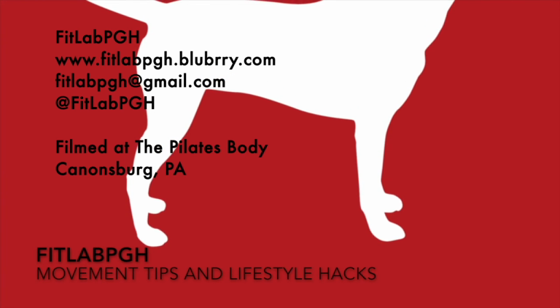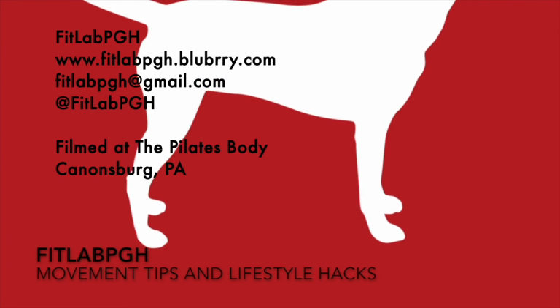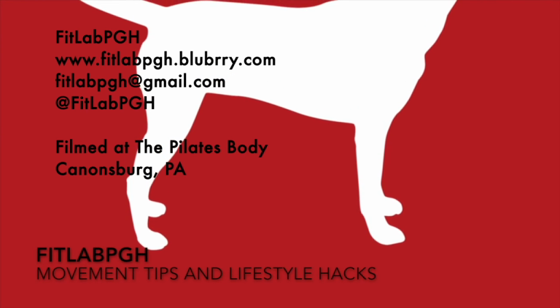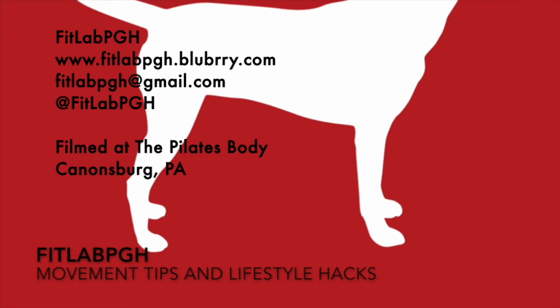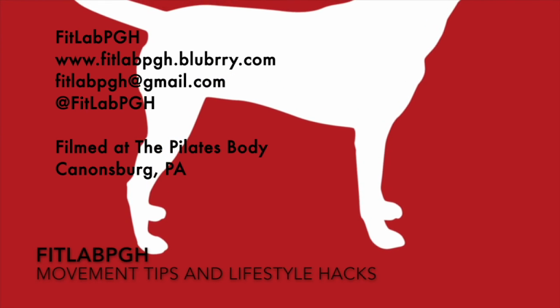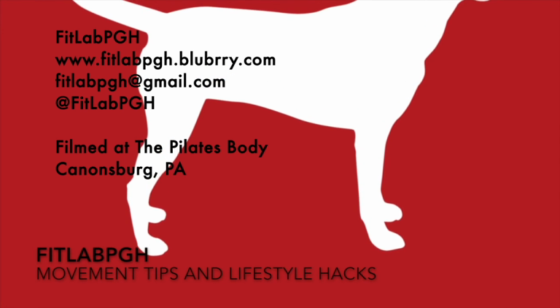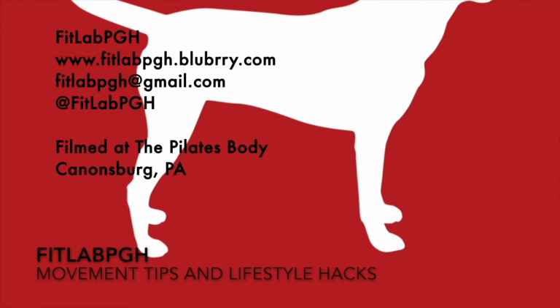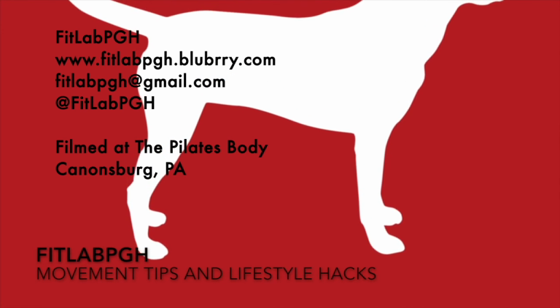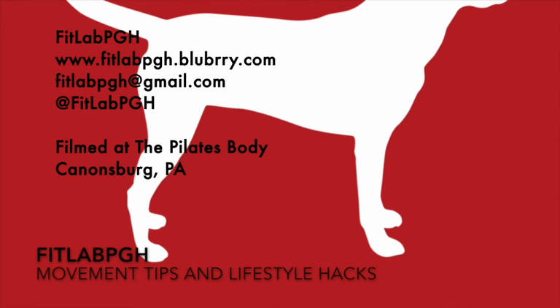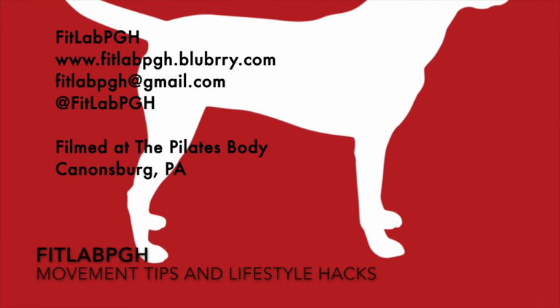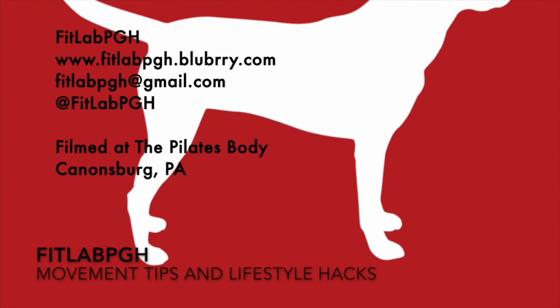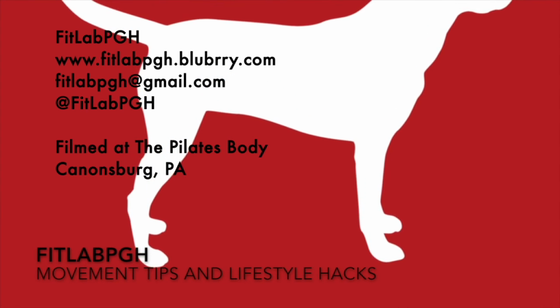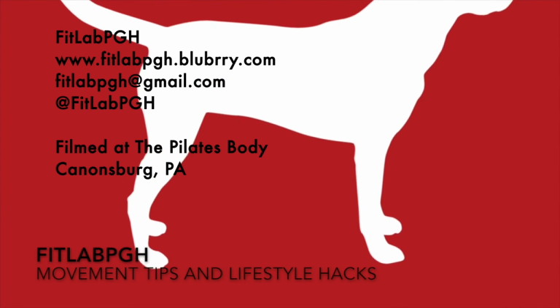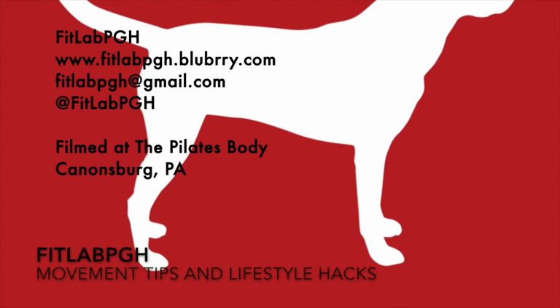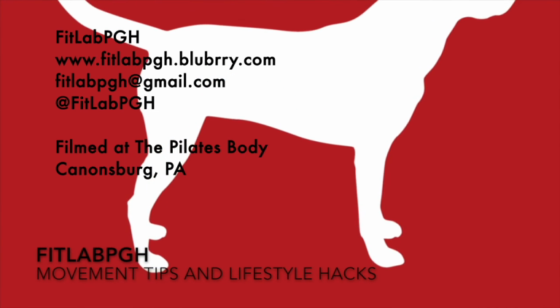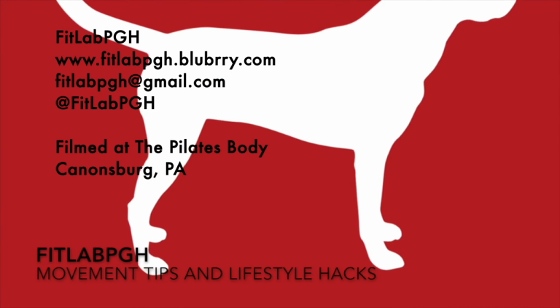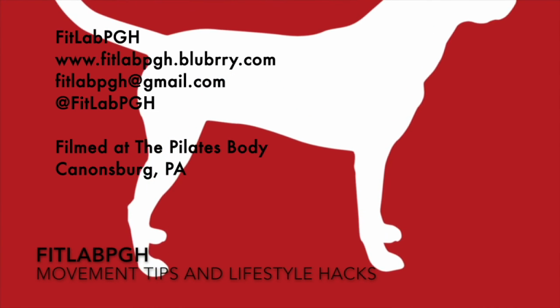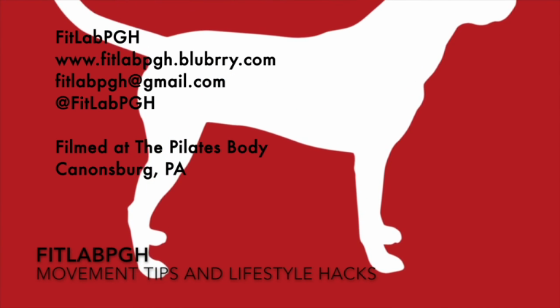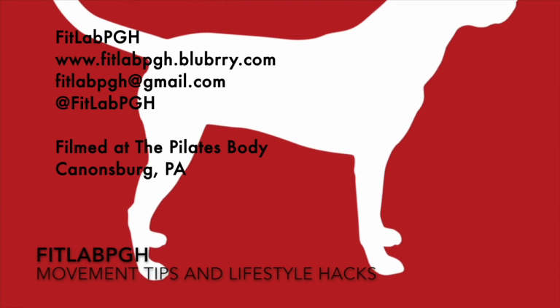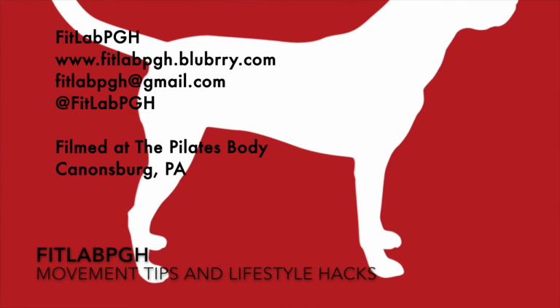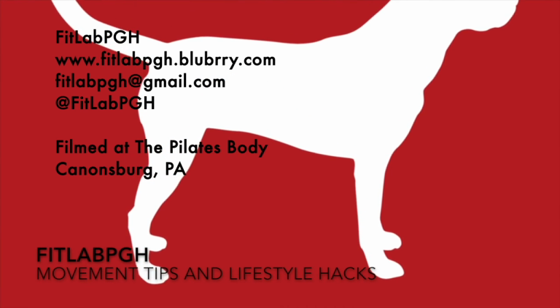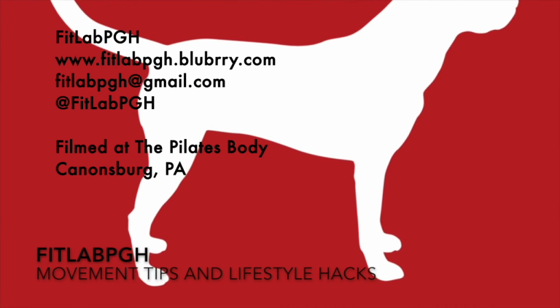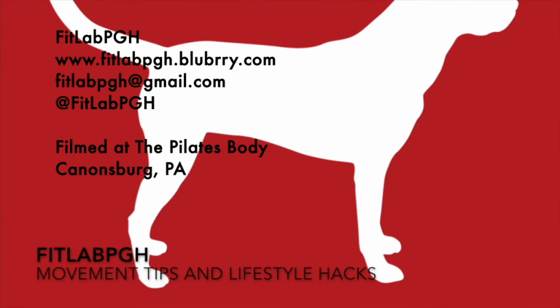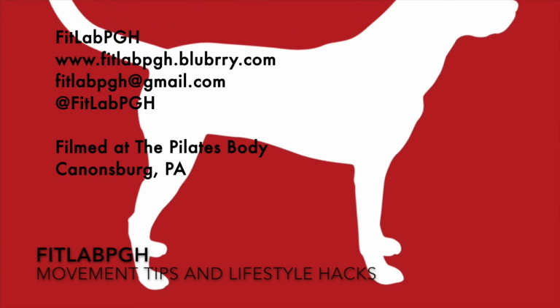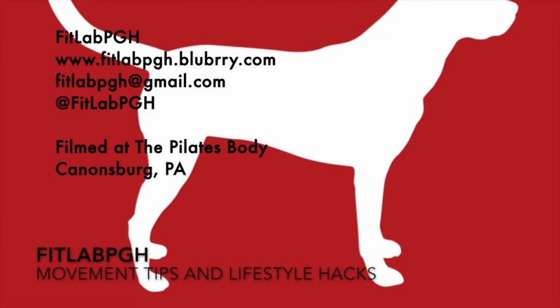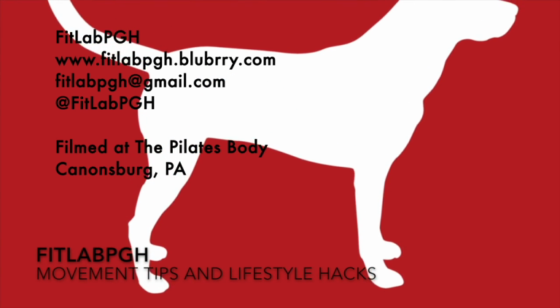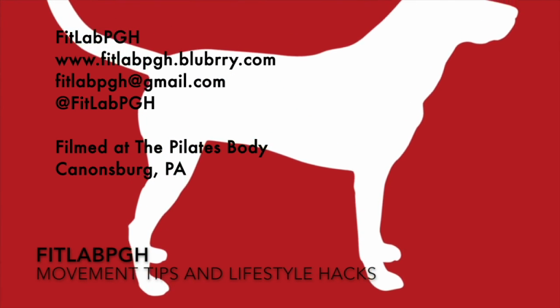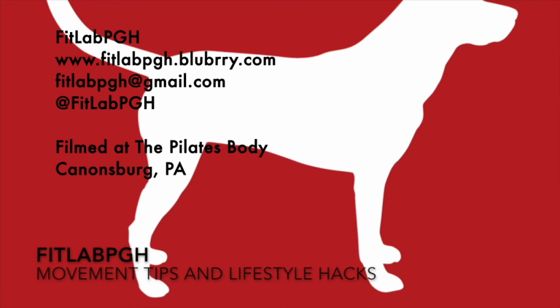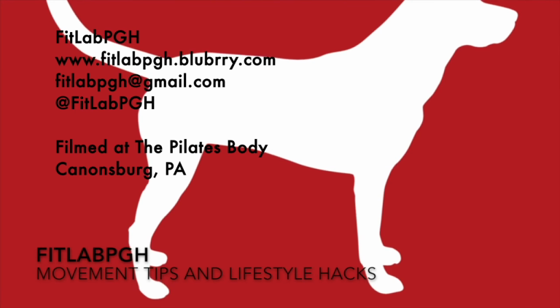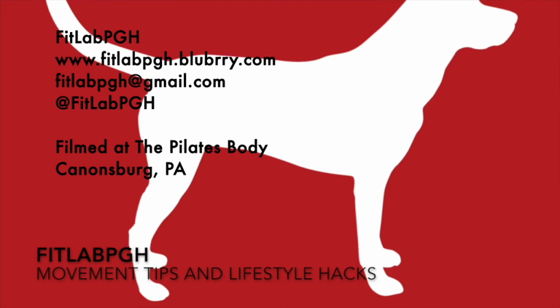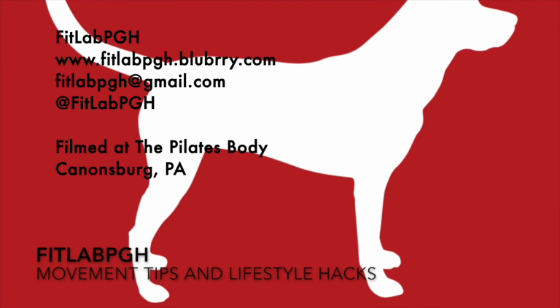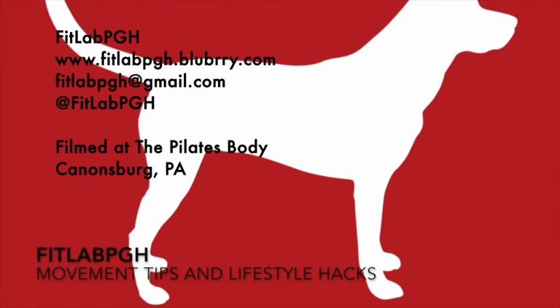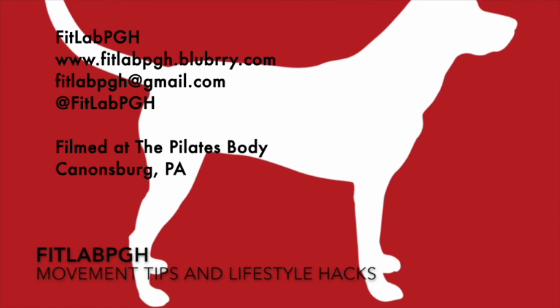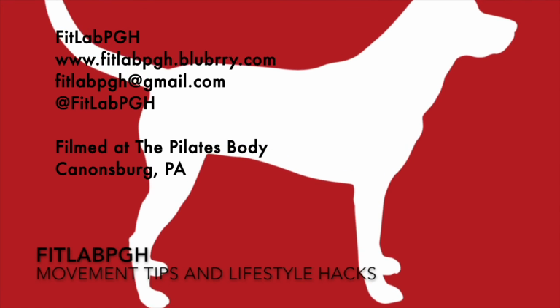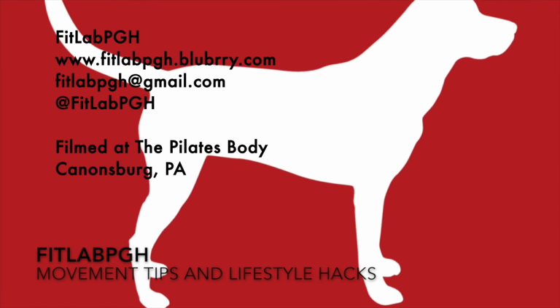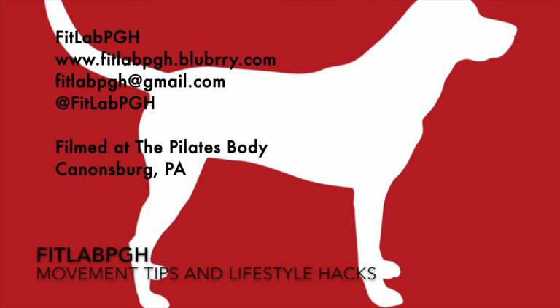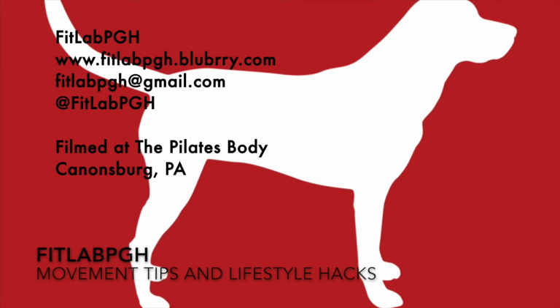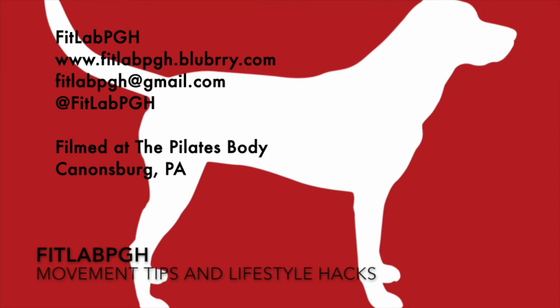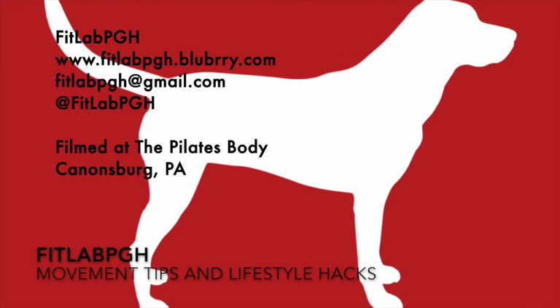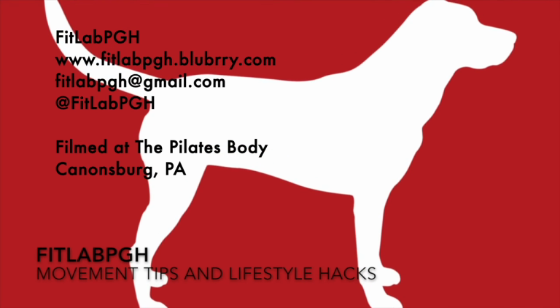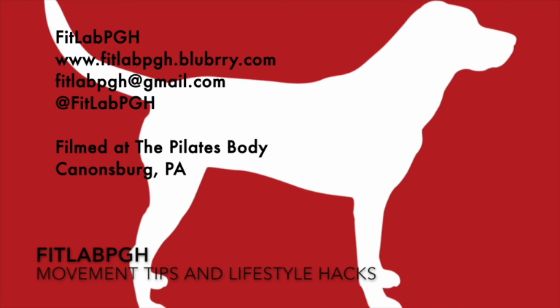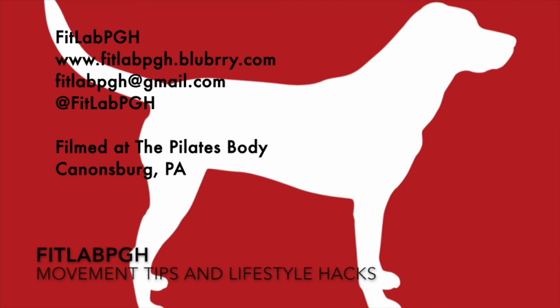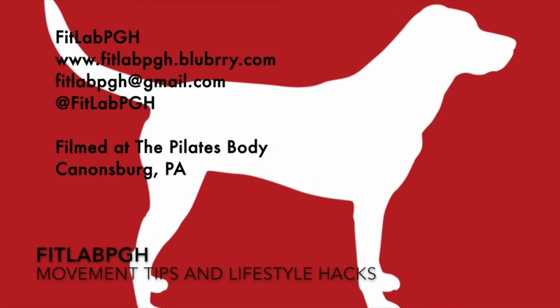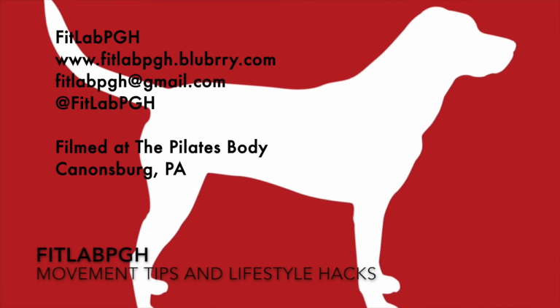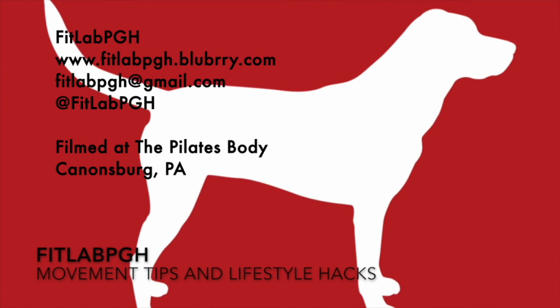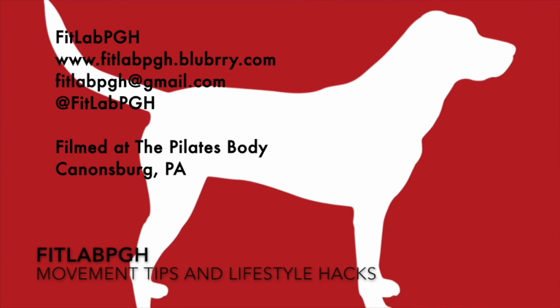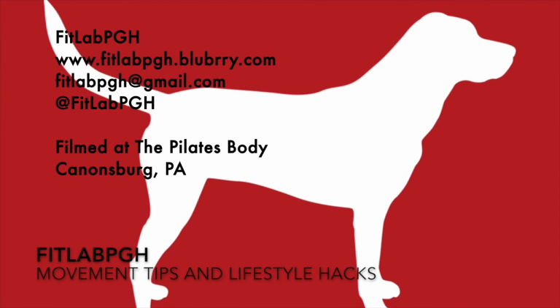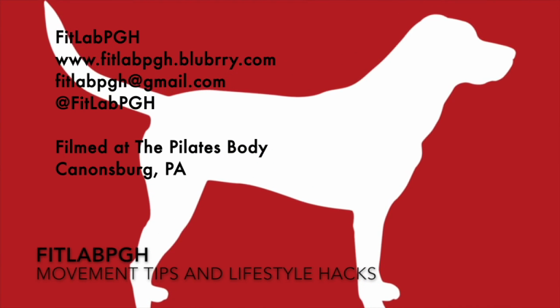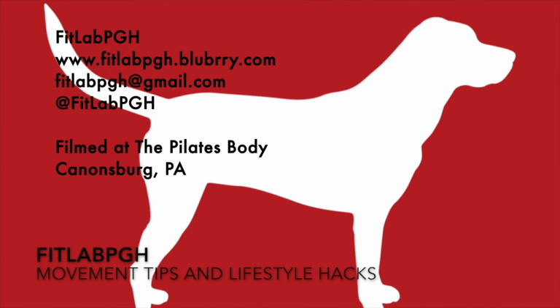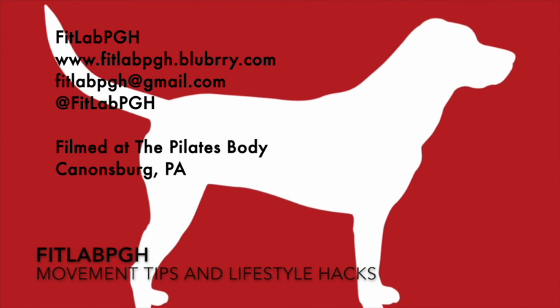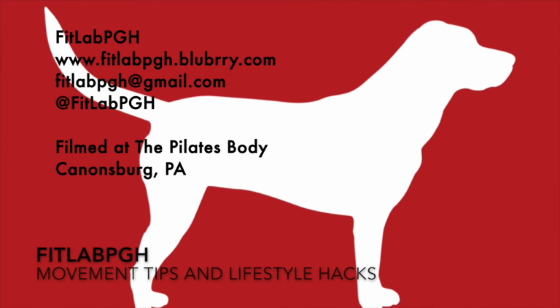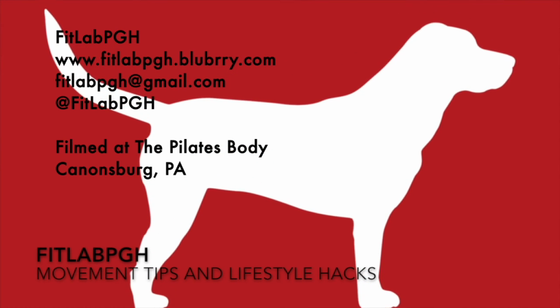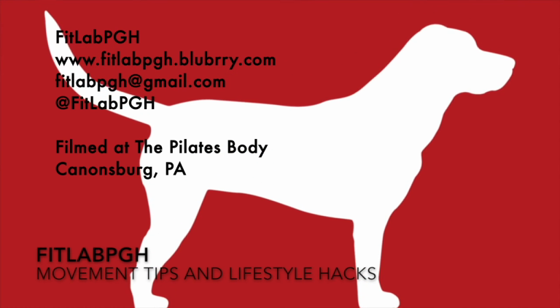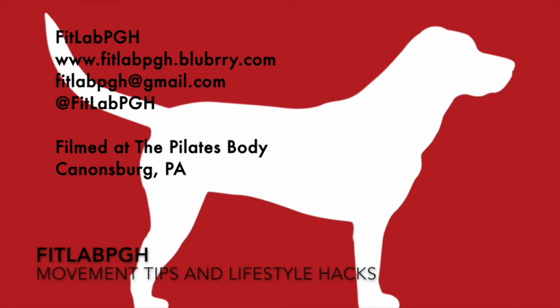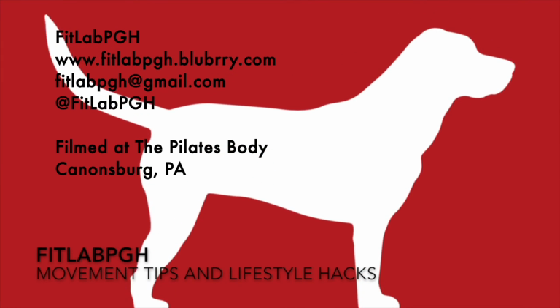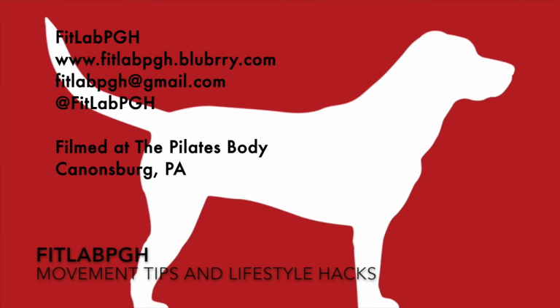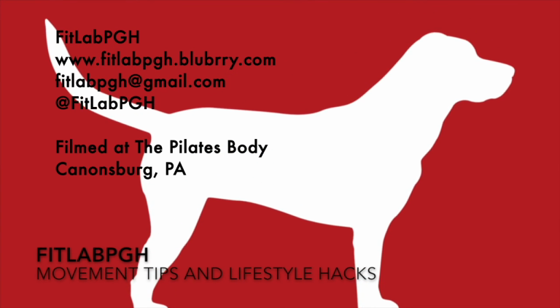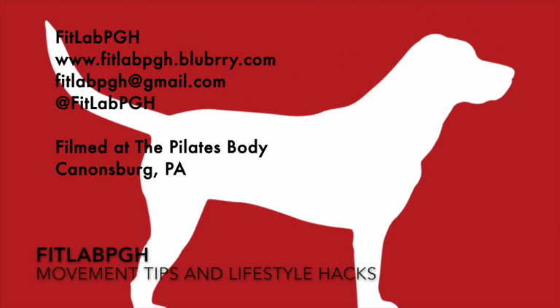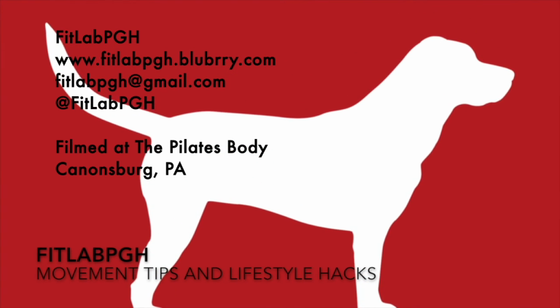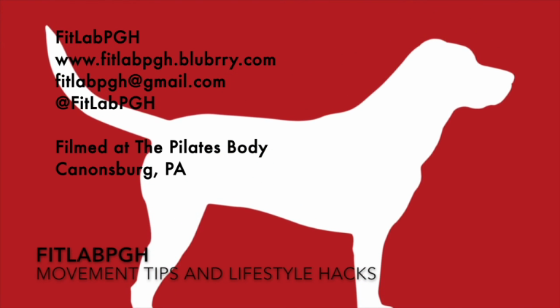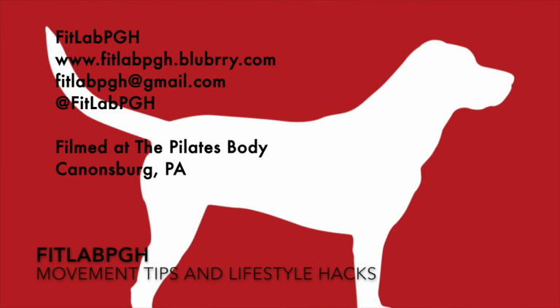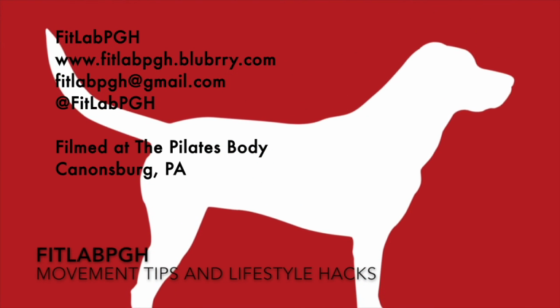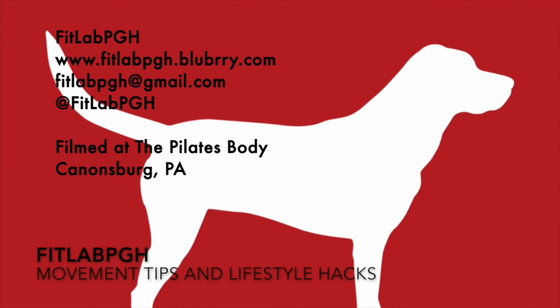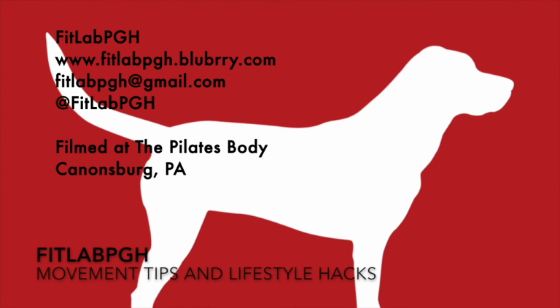Three times a week, FitLab PGH brings you a movement tip or lifestyle hack. Thanks to the Pilates Body for providing us a locale for filming.